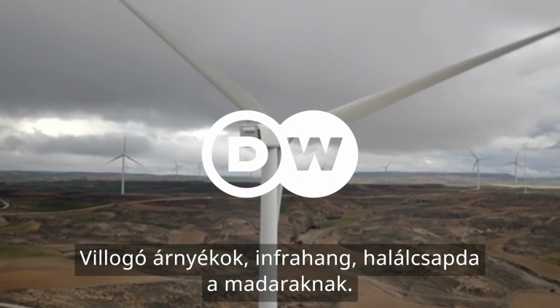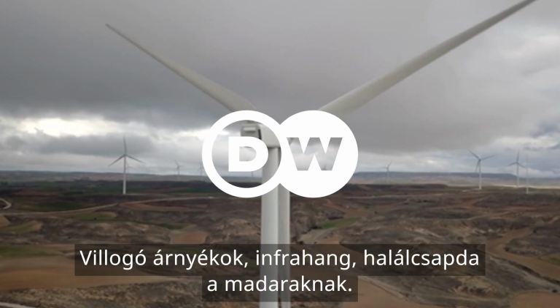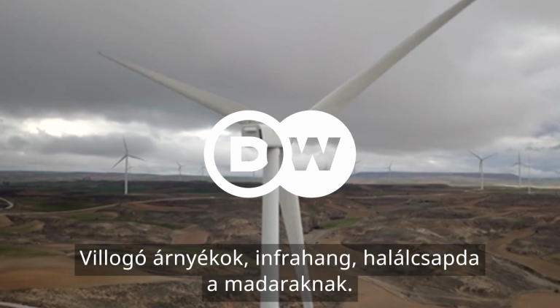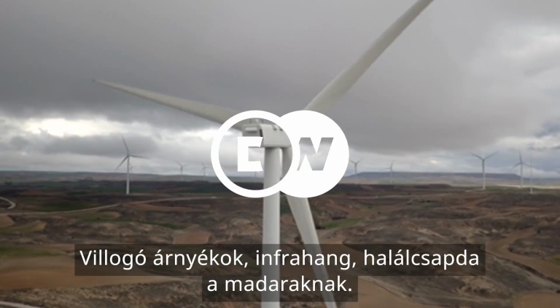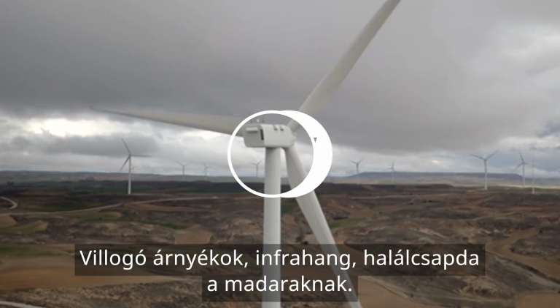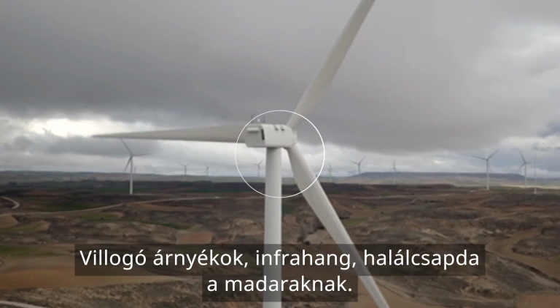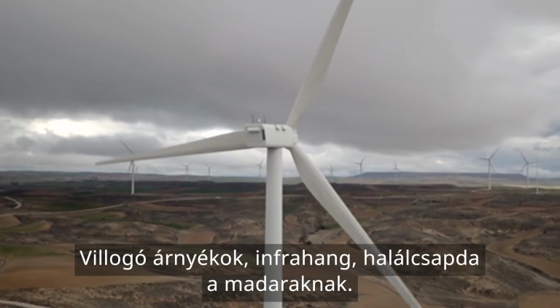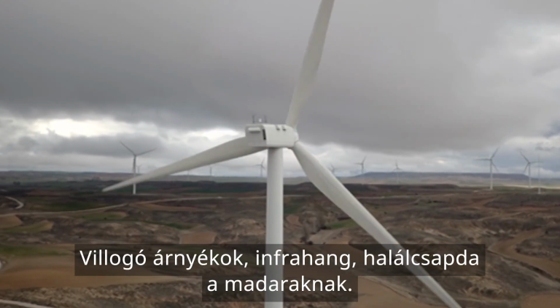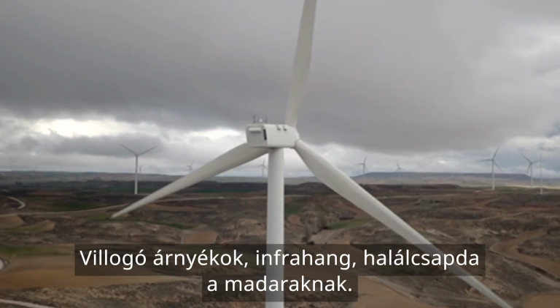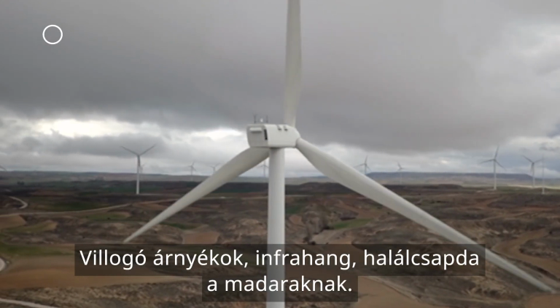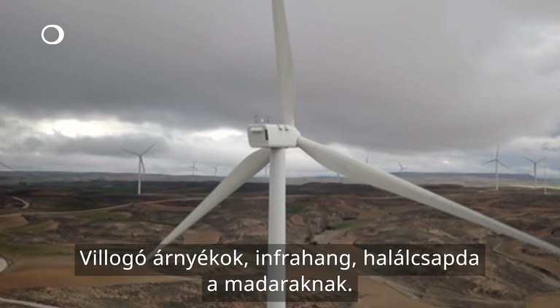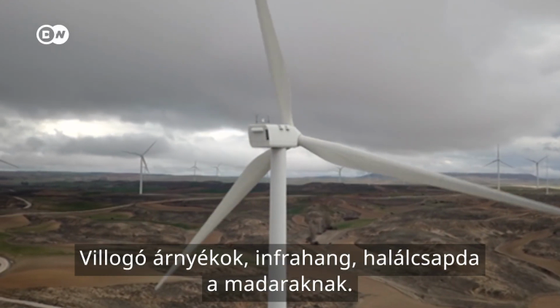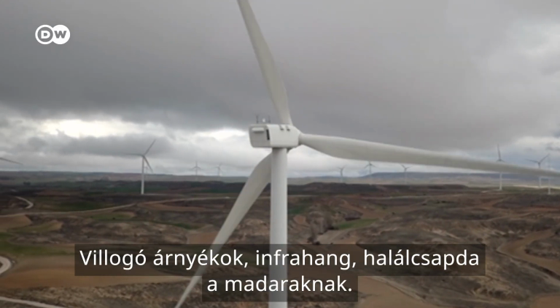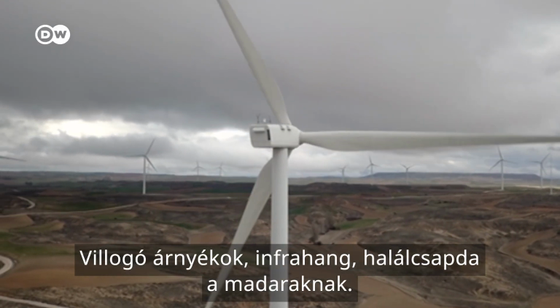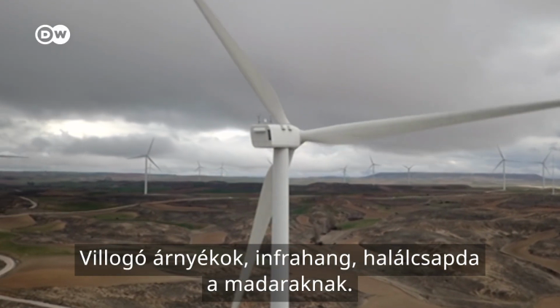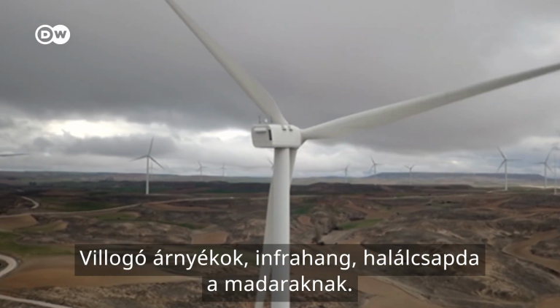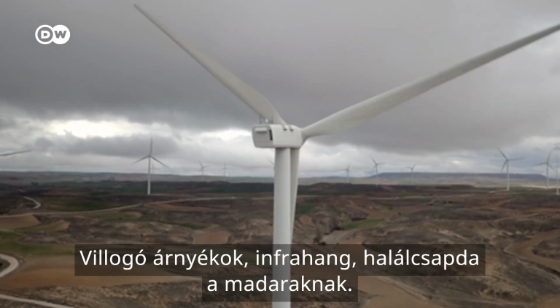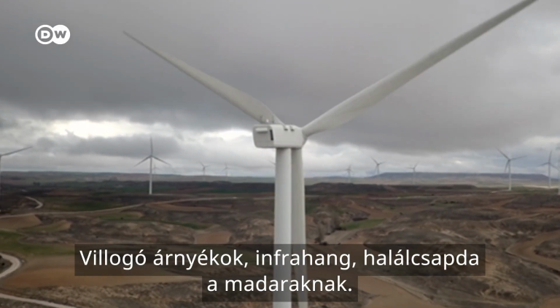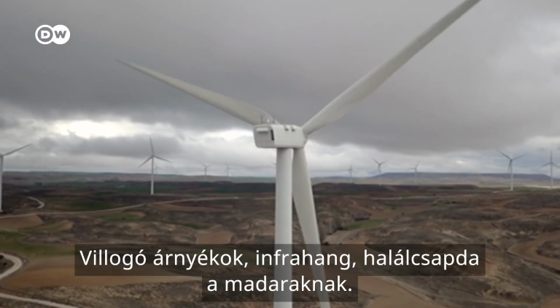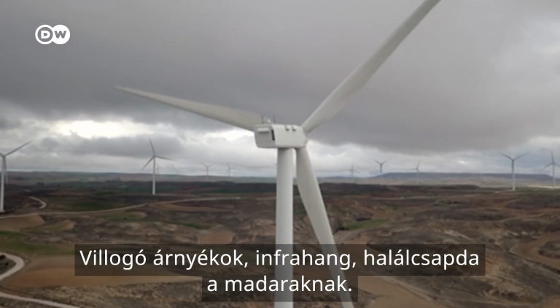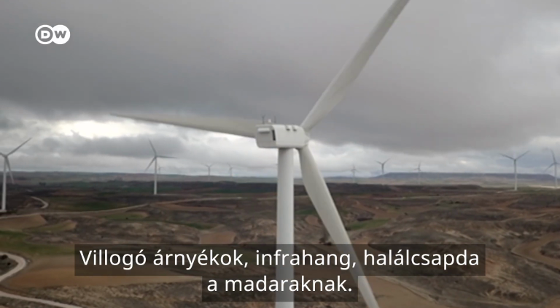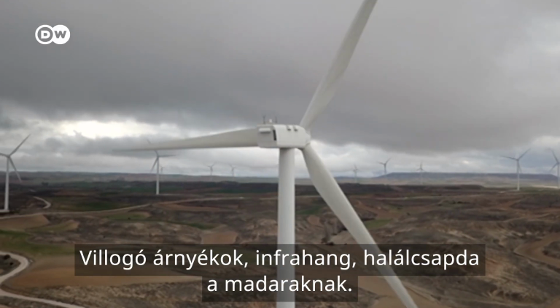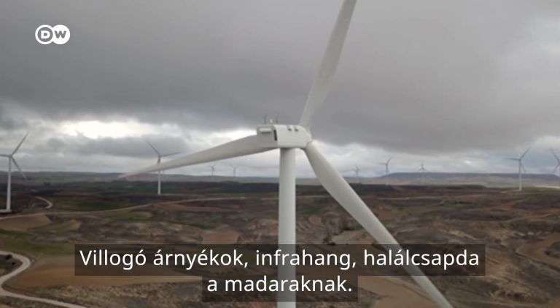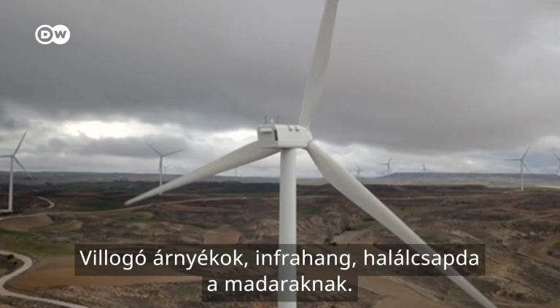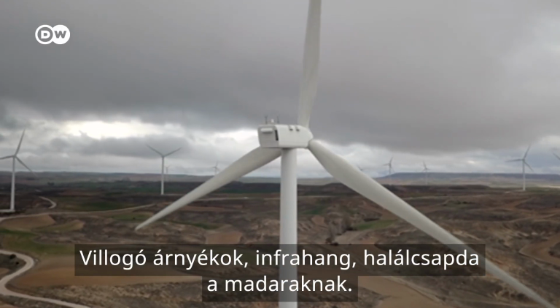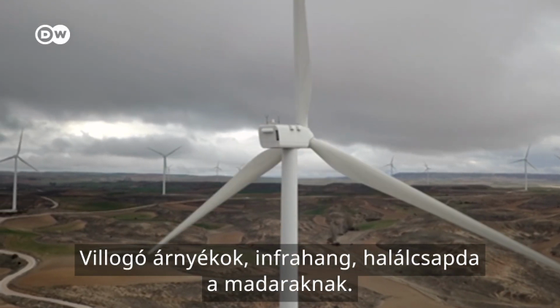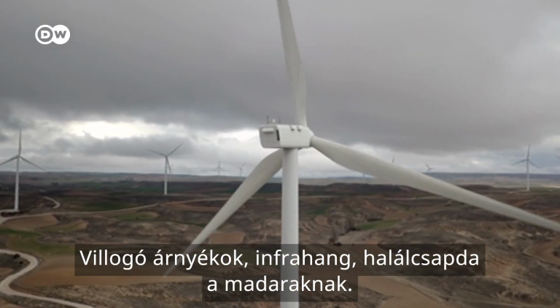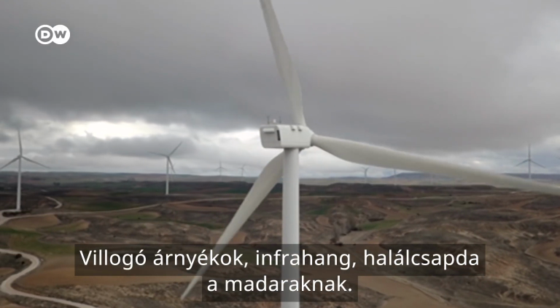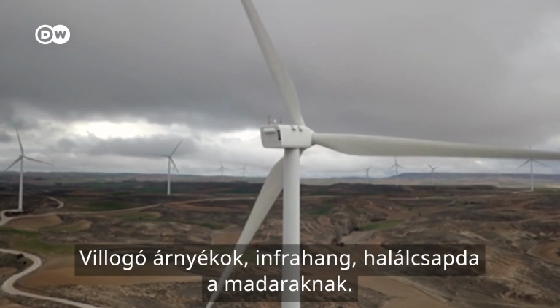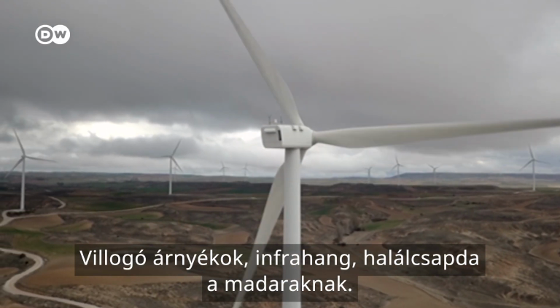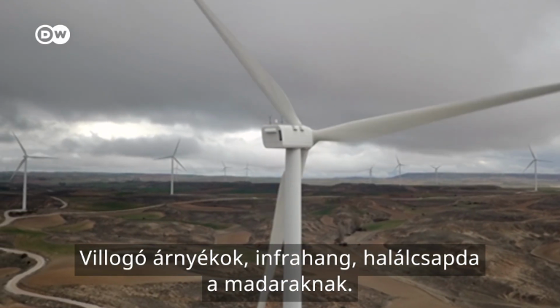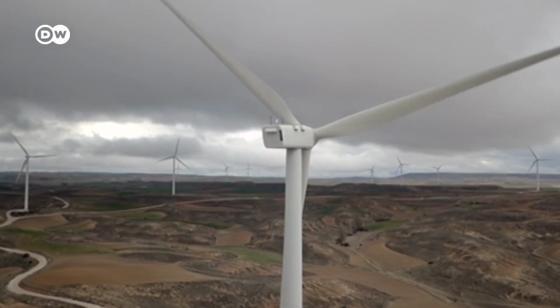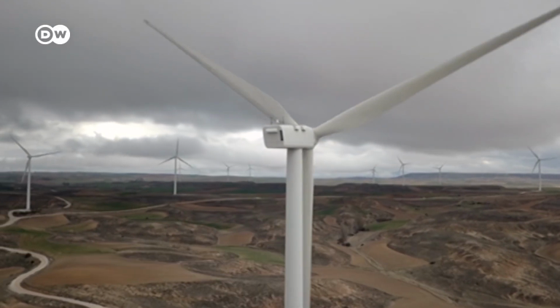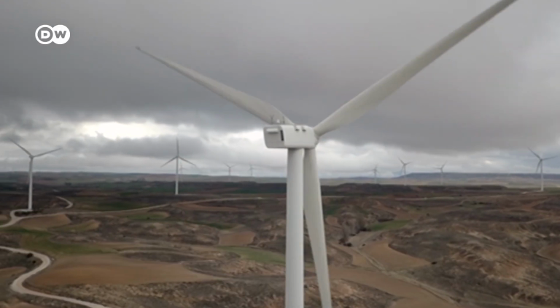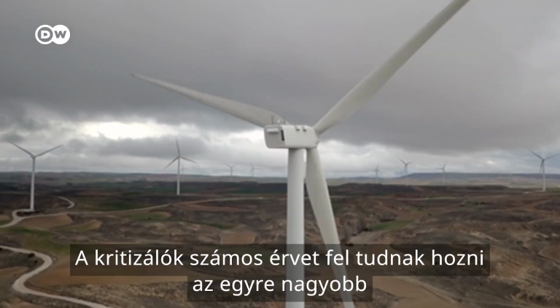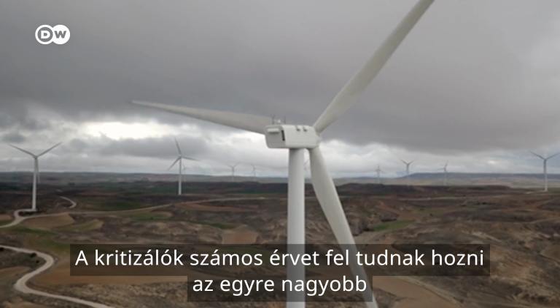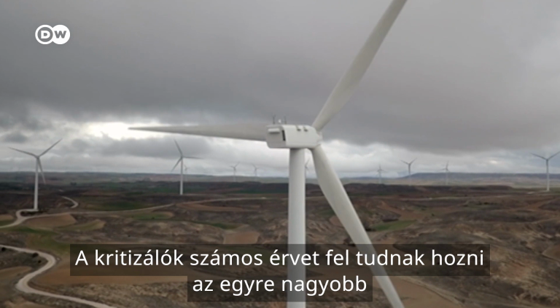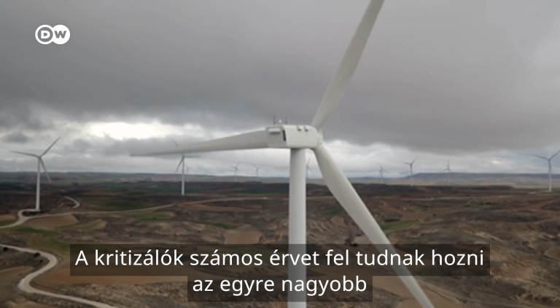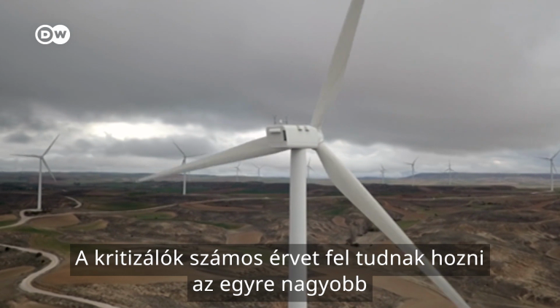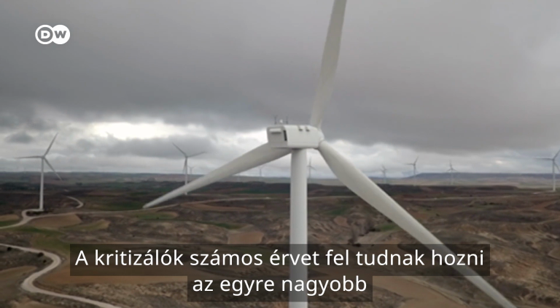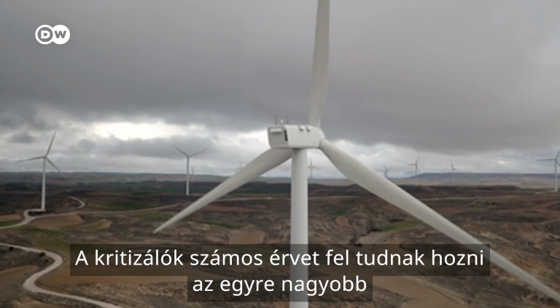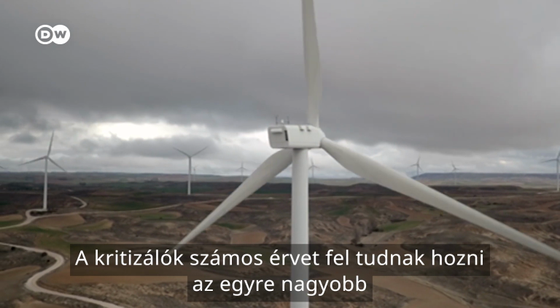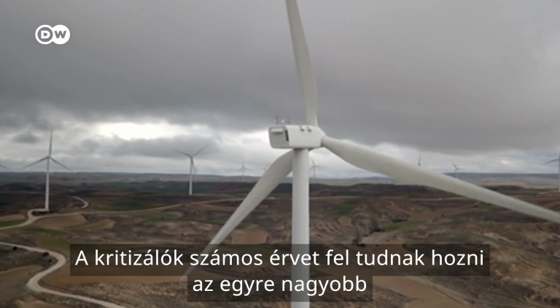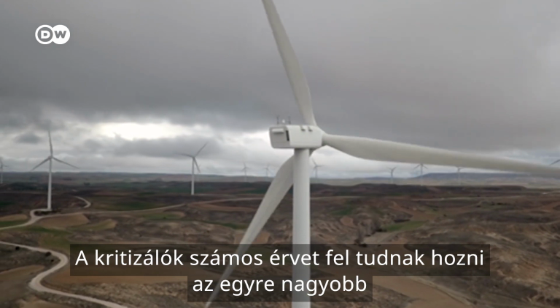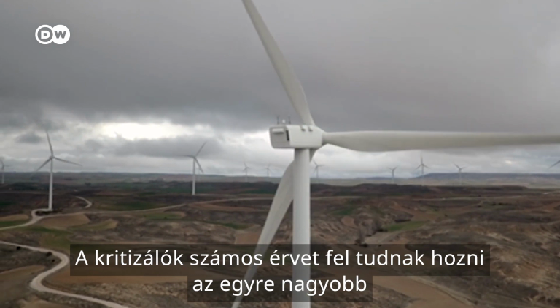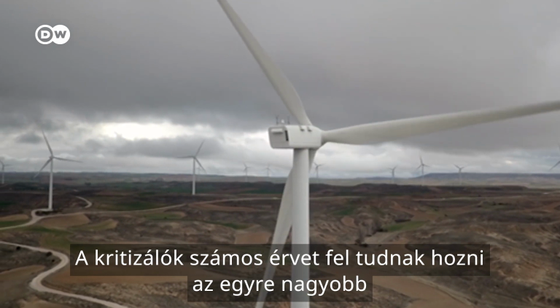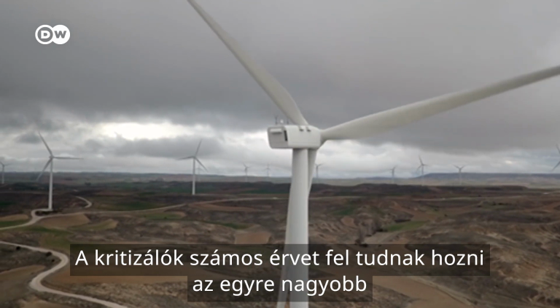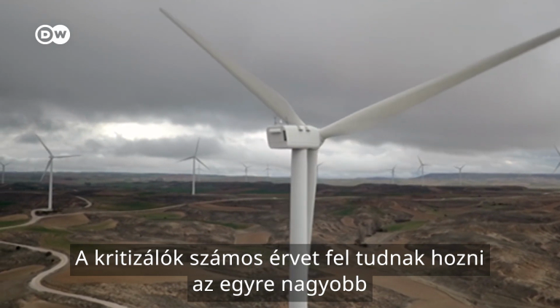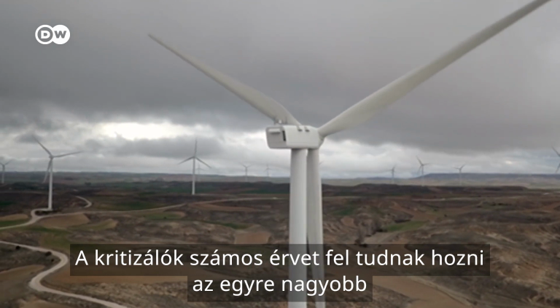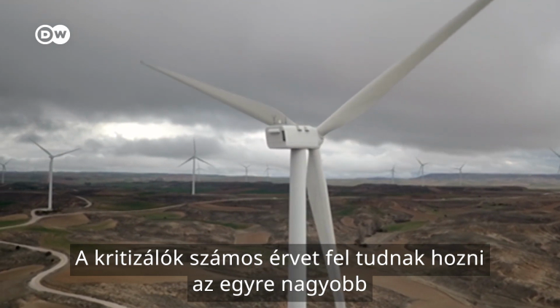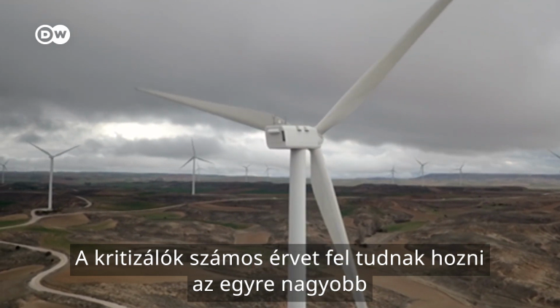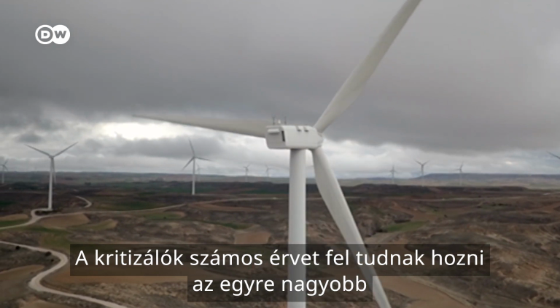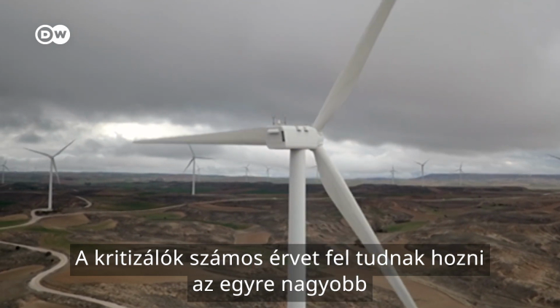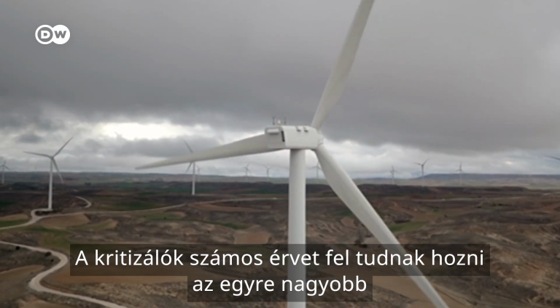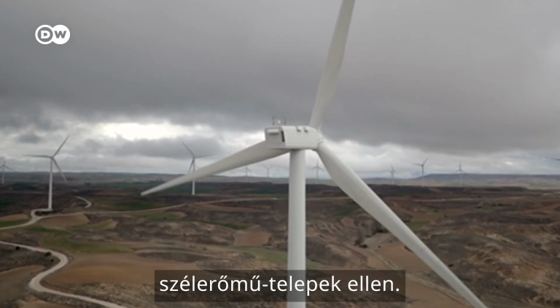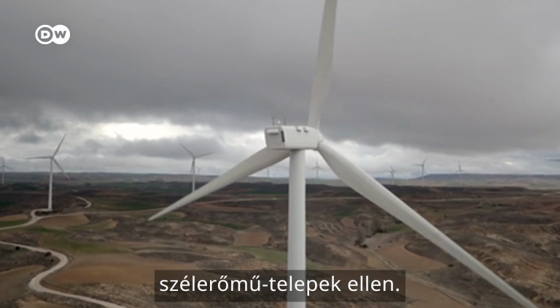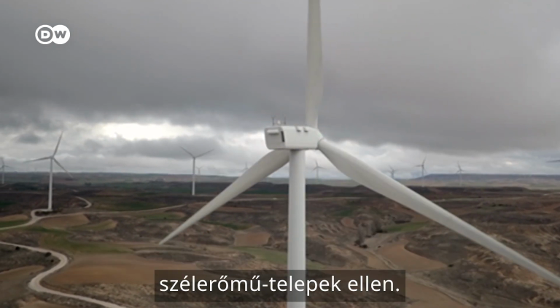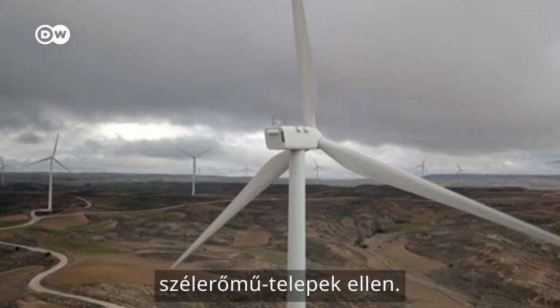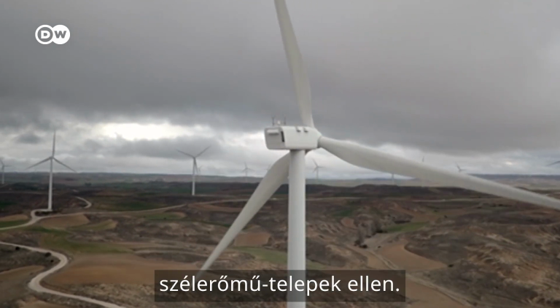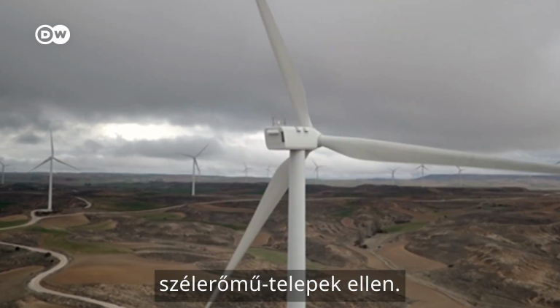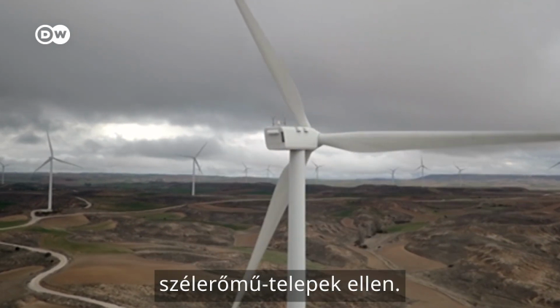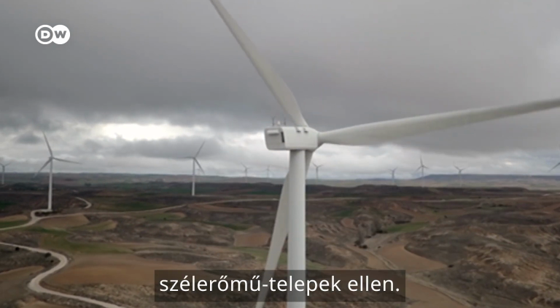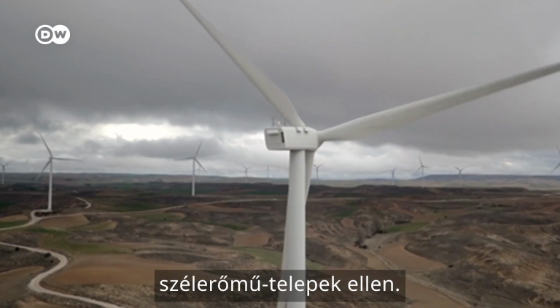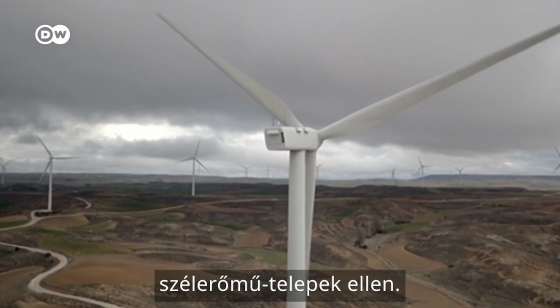Flickering shadows, infrasound, a death trap for birds. Critics are finding lots of reasons to oppose ever larger wind farms.